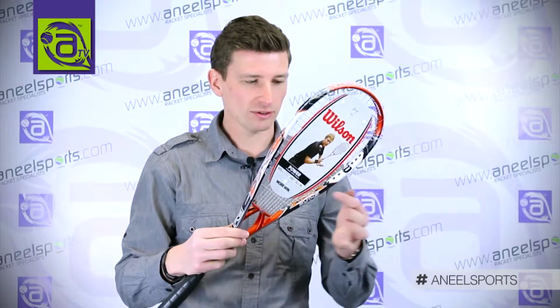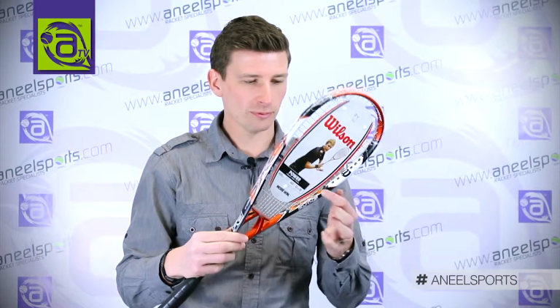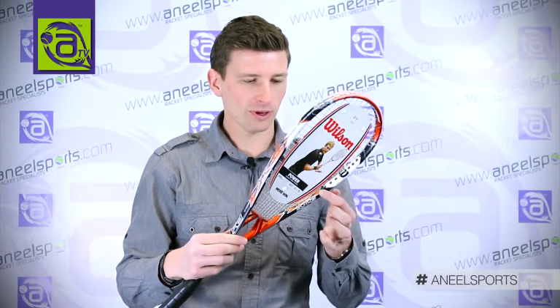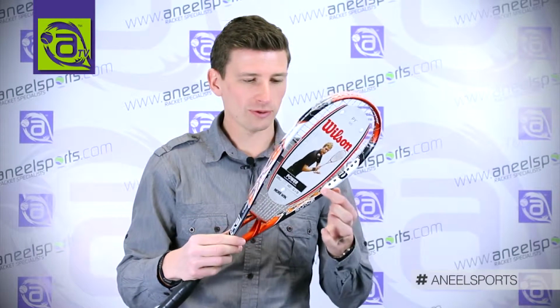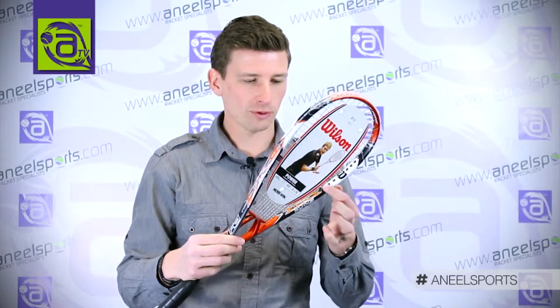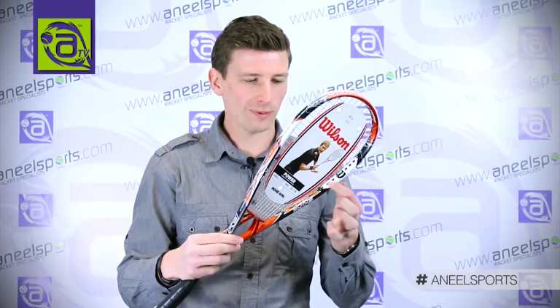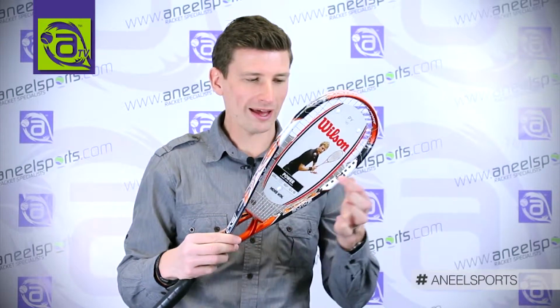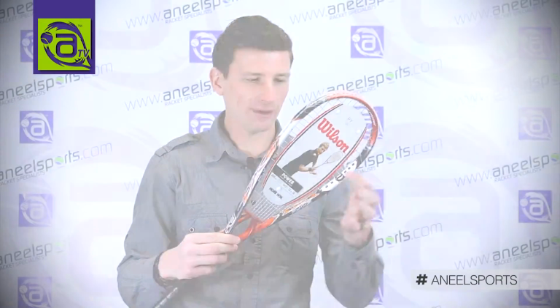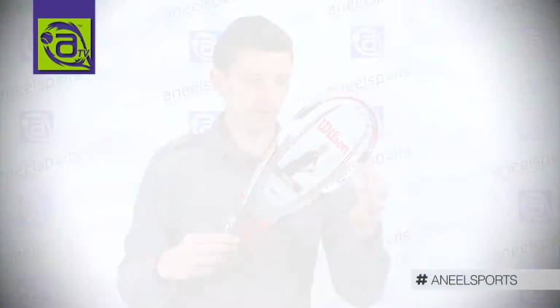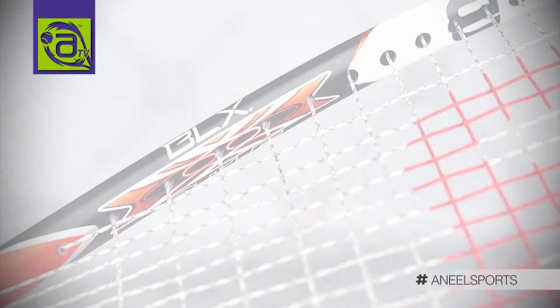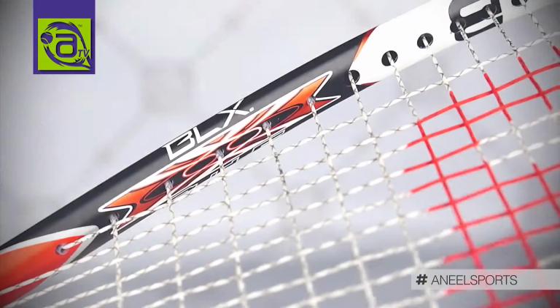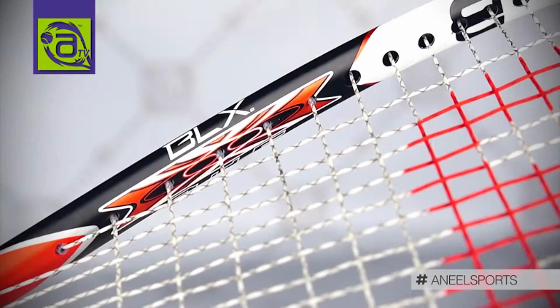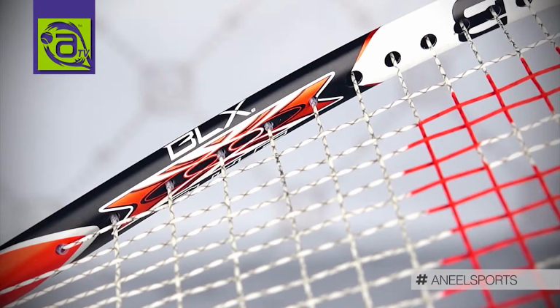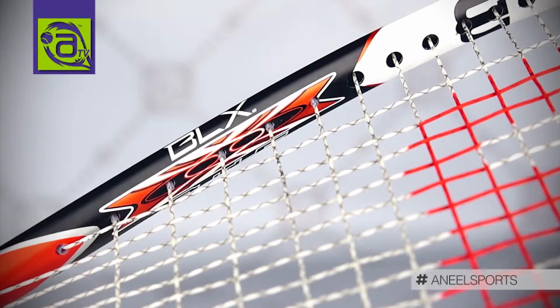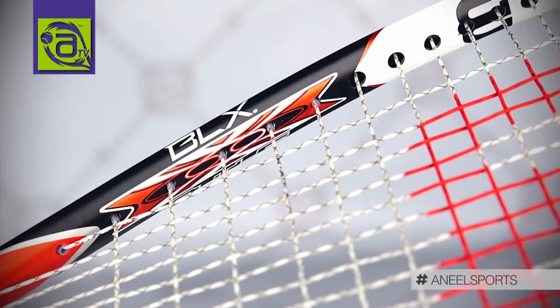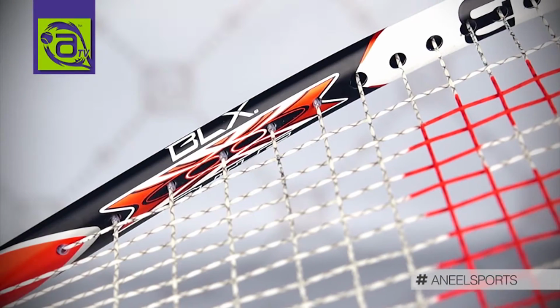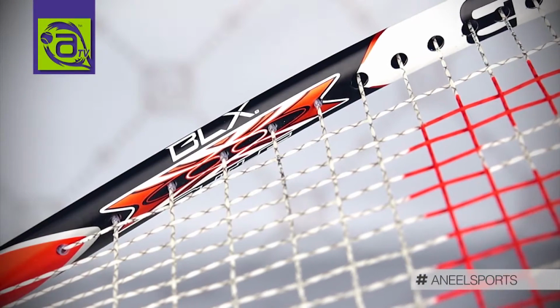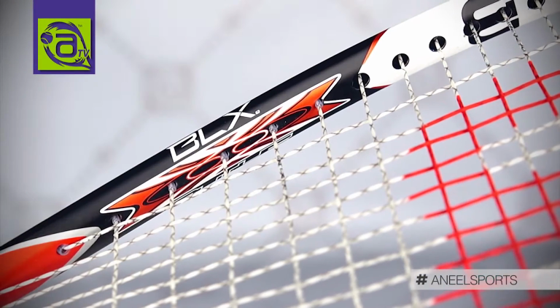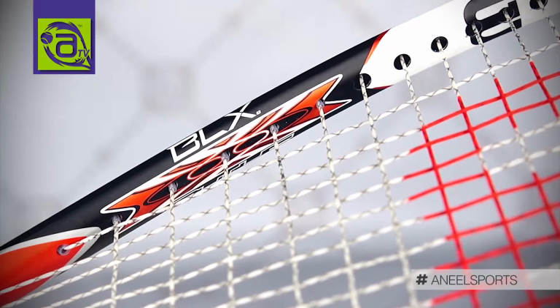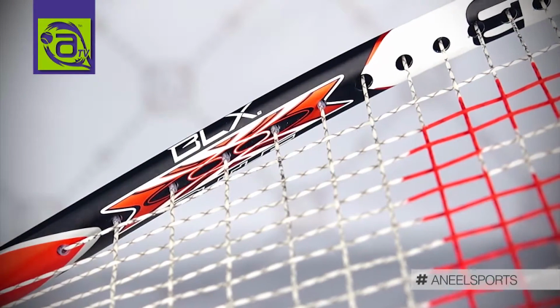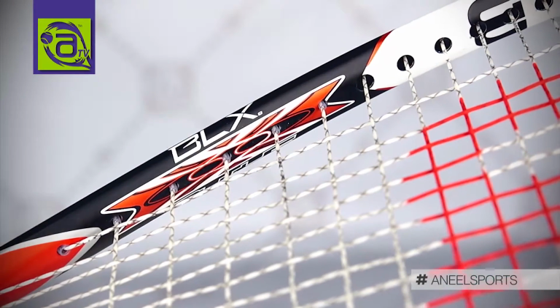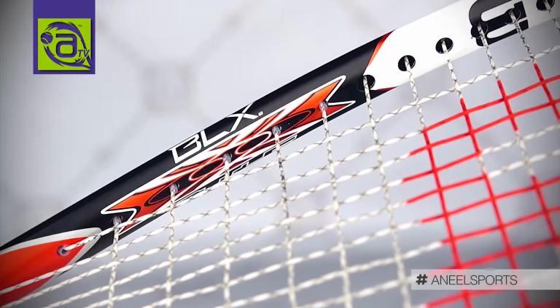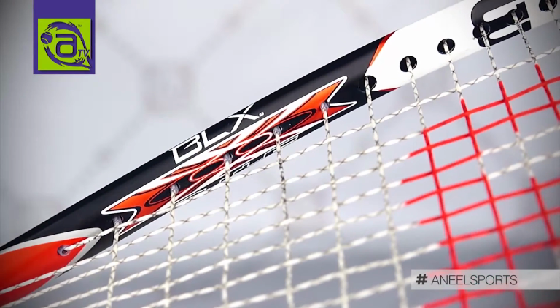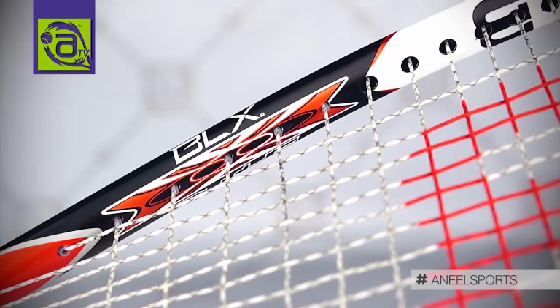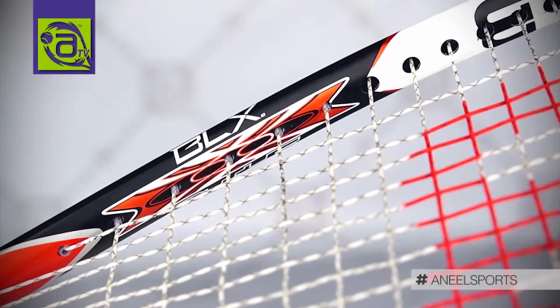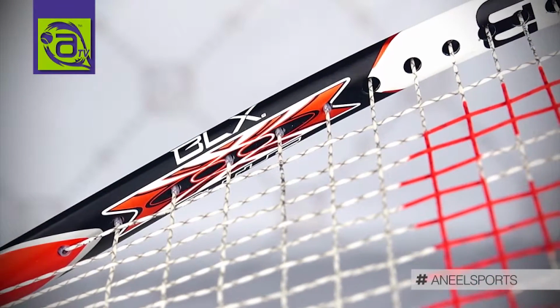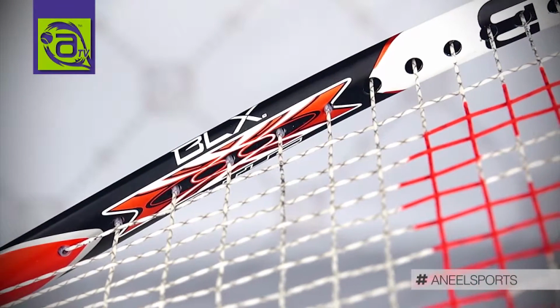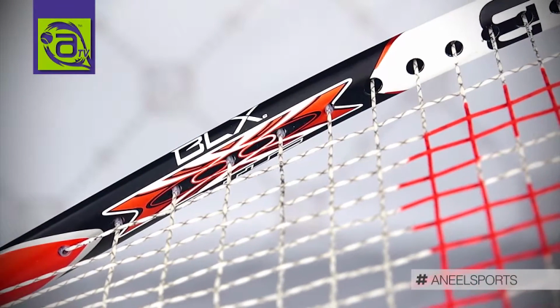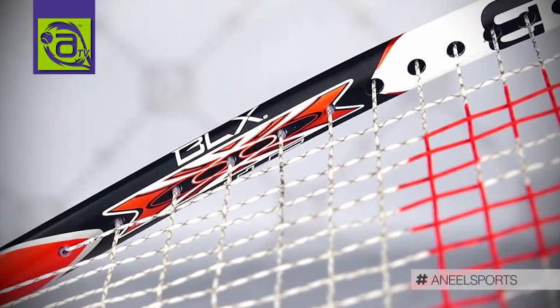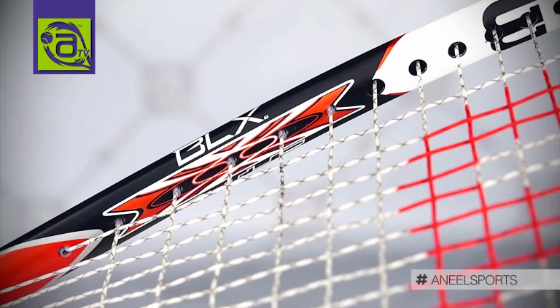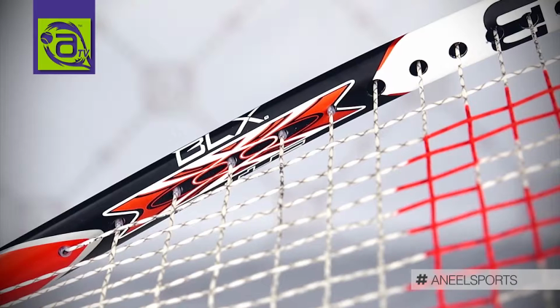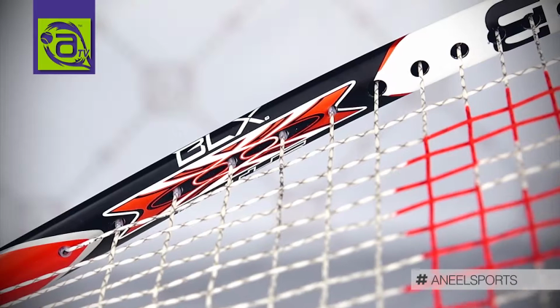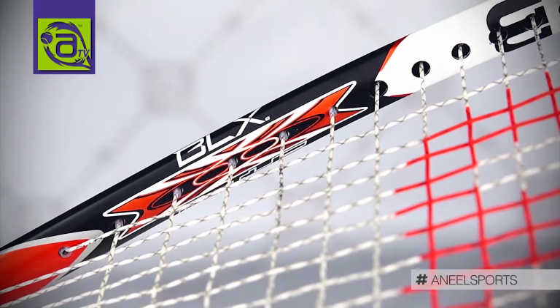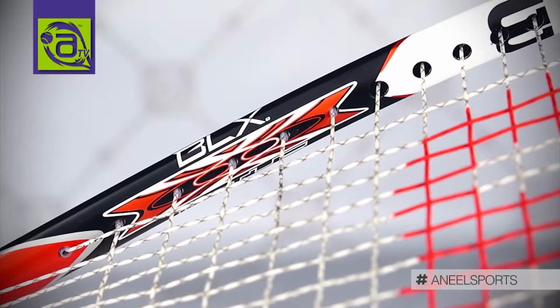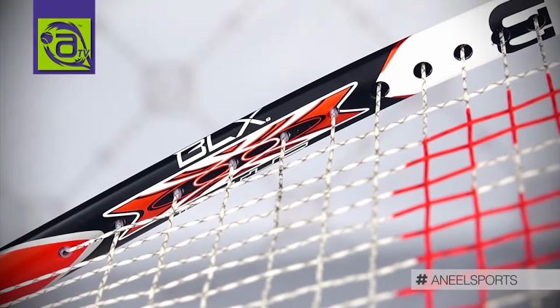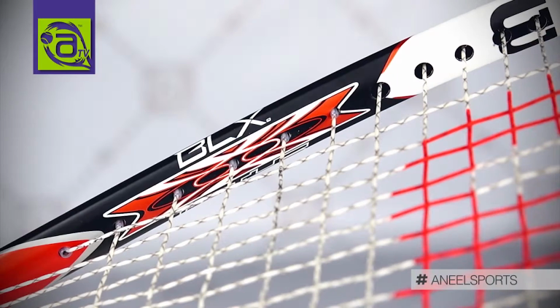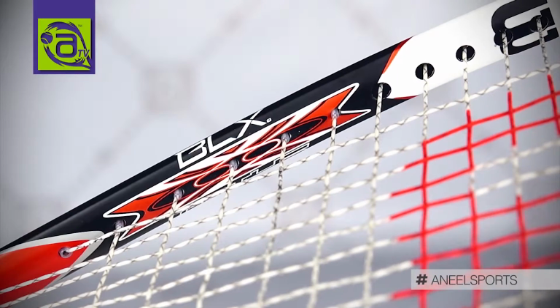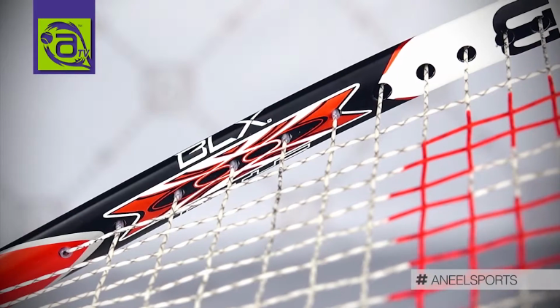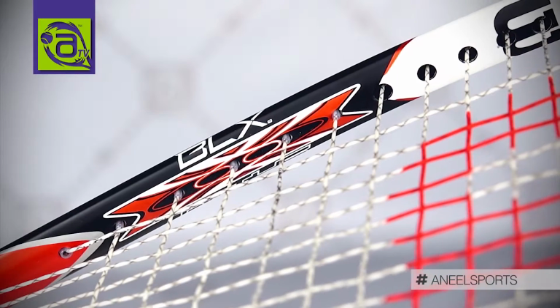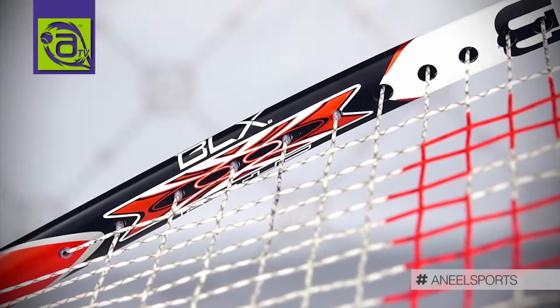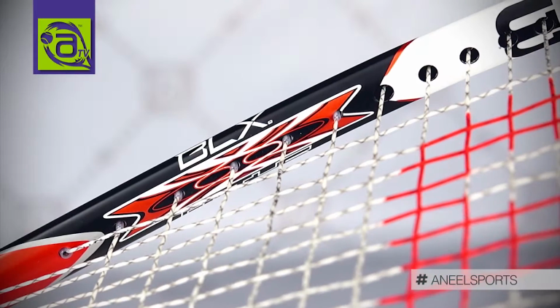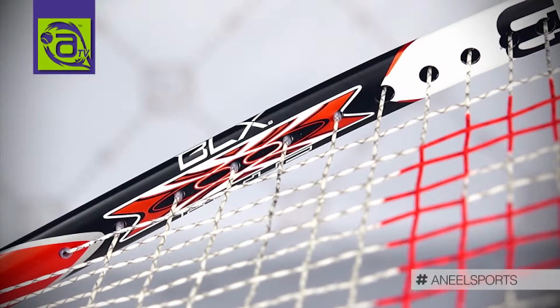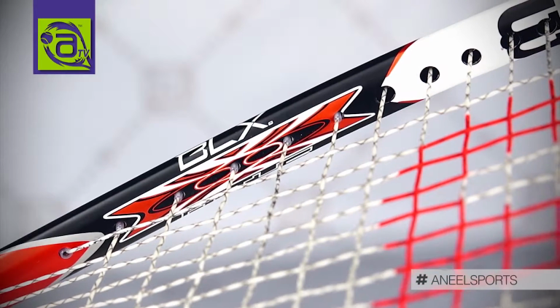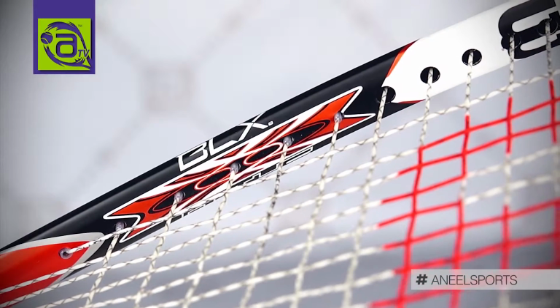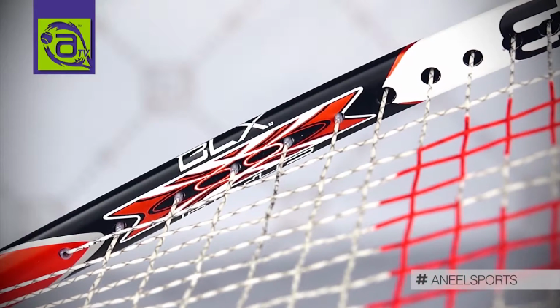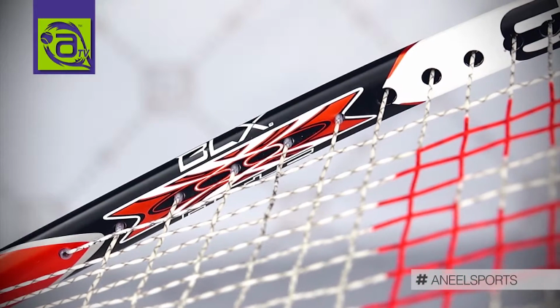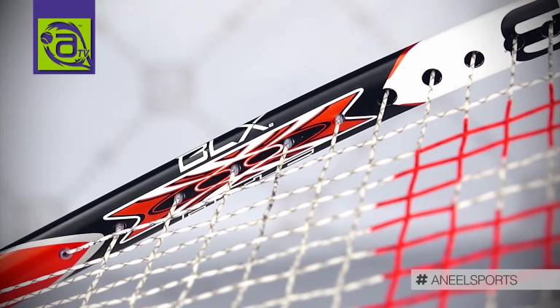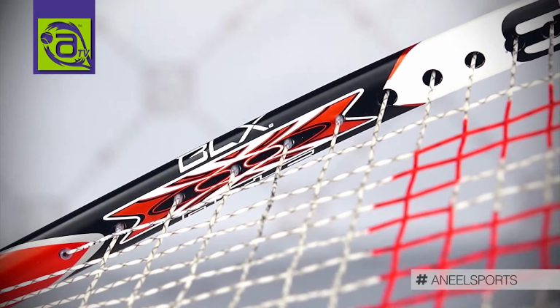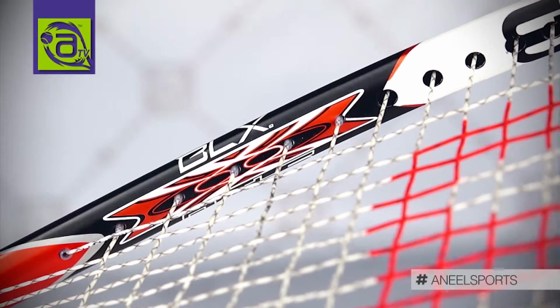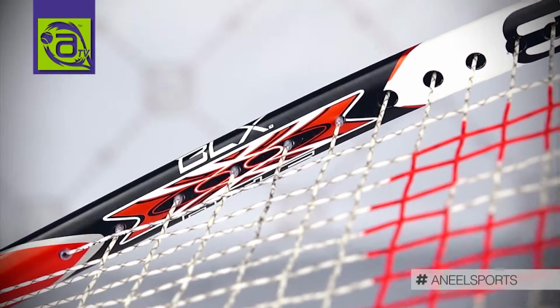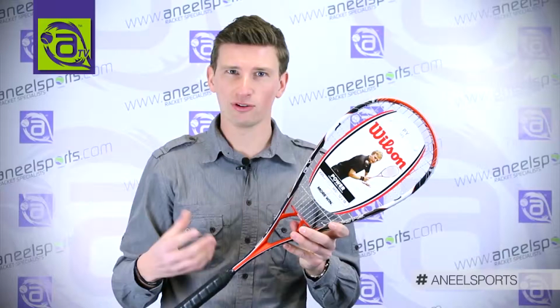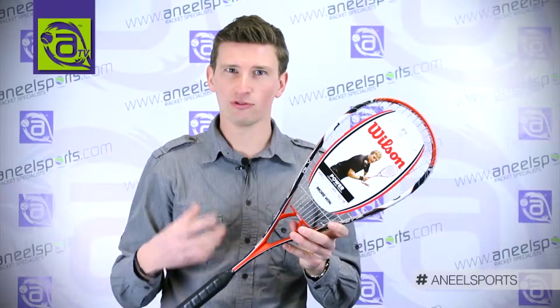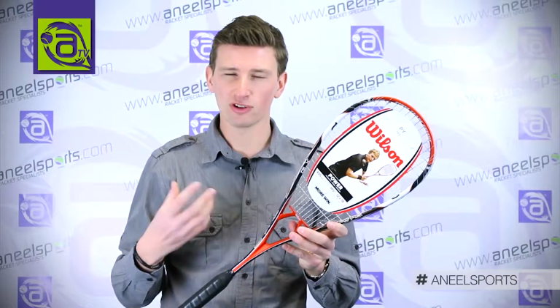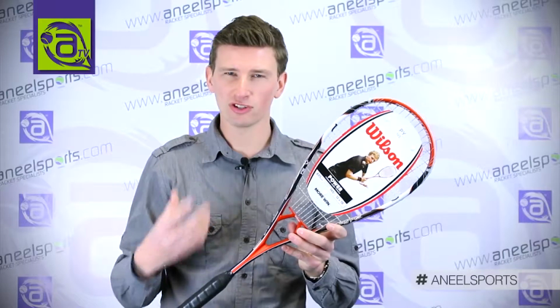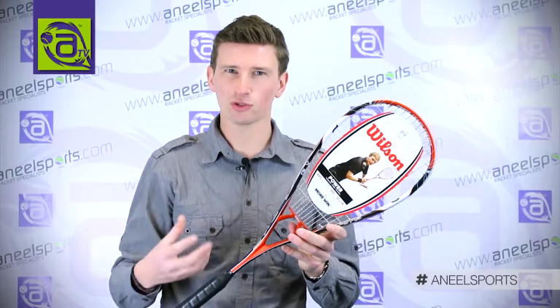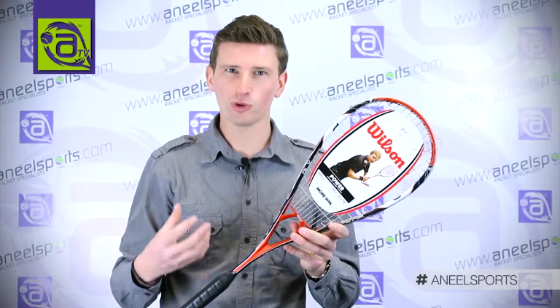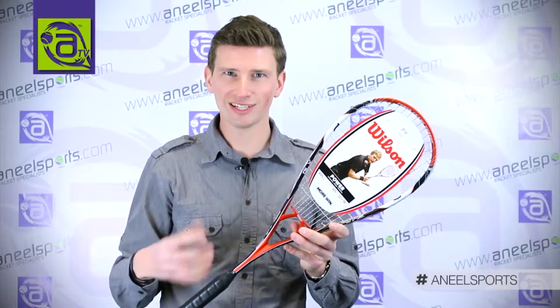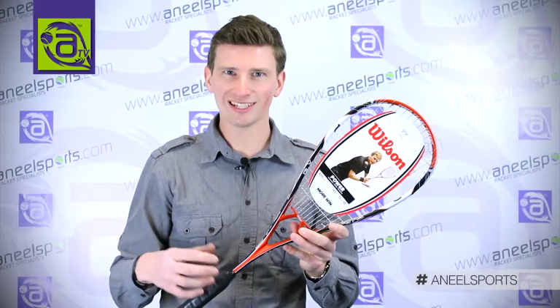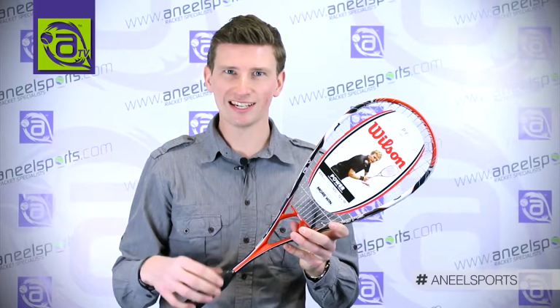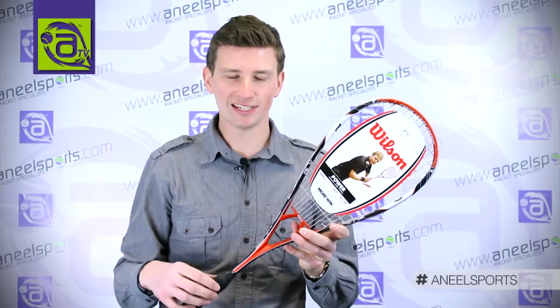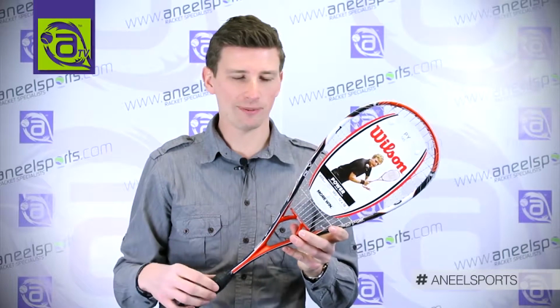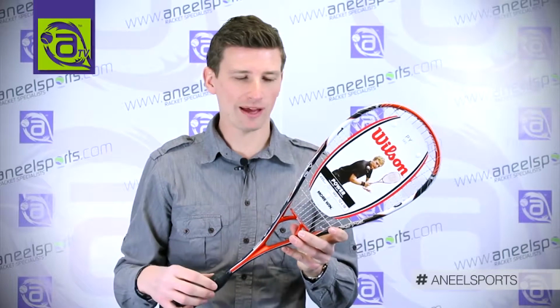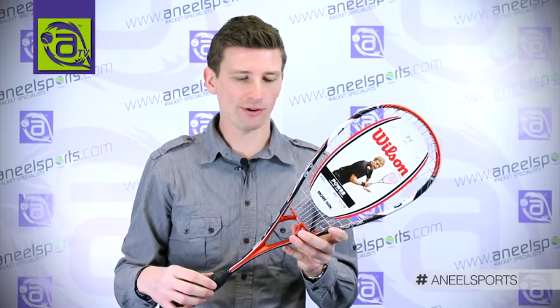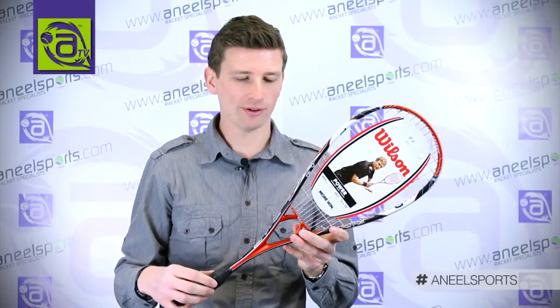Combined with the power holes — those wider grommets — allowing the string to move more means you get a massive amount of very sweet, easy power.